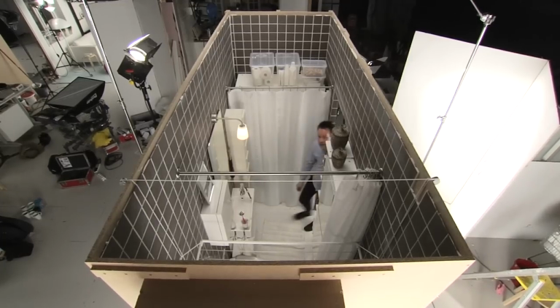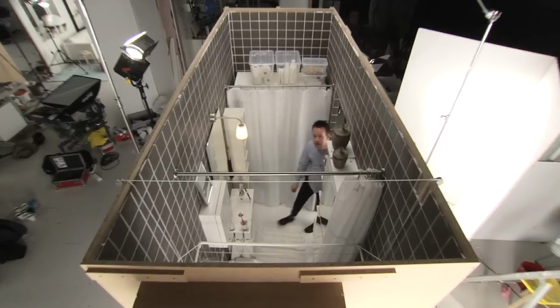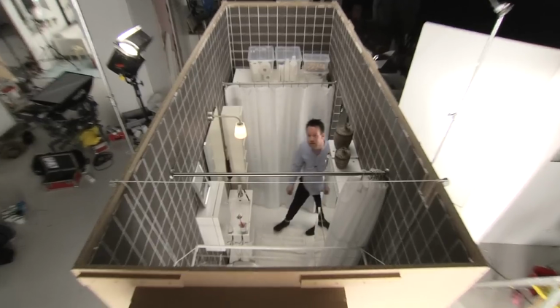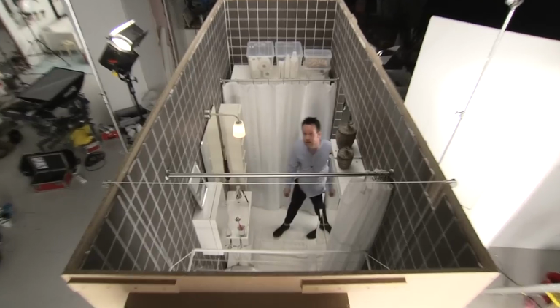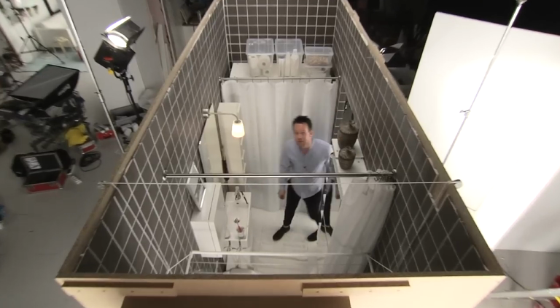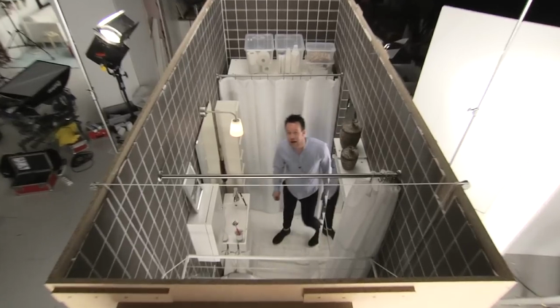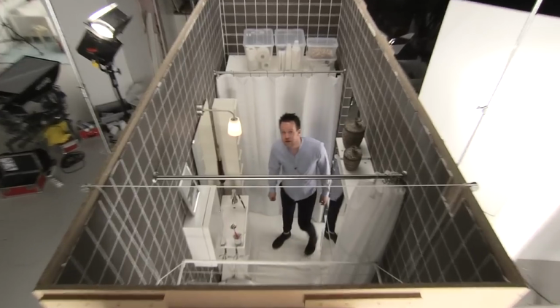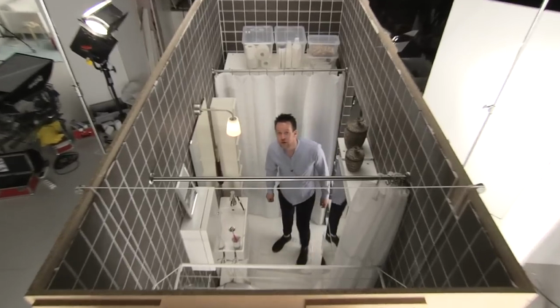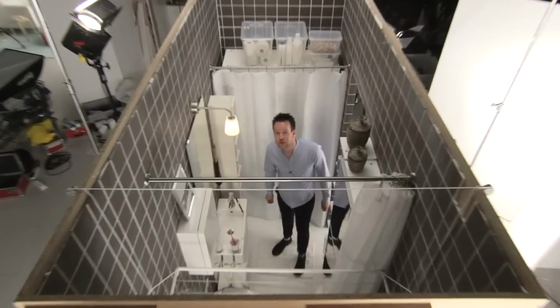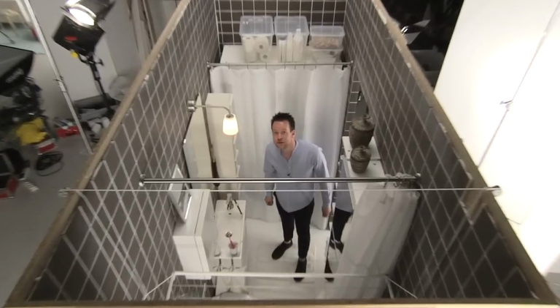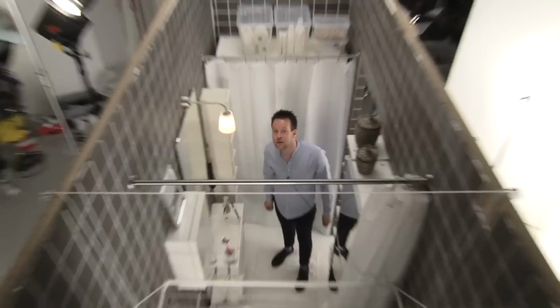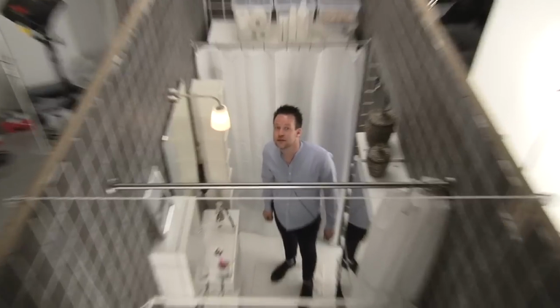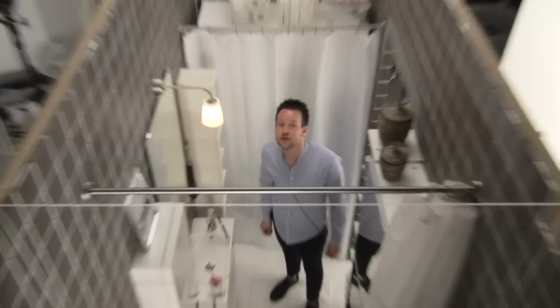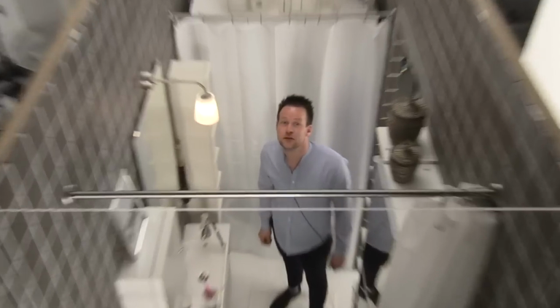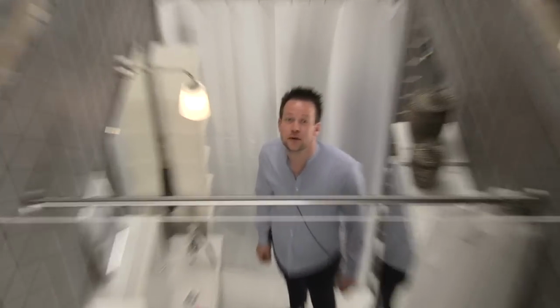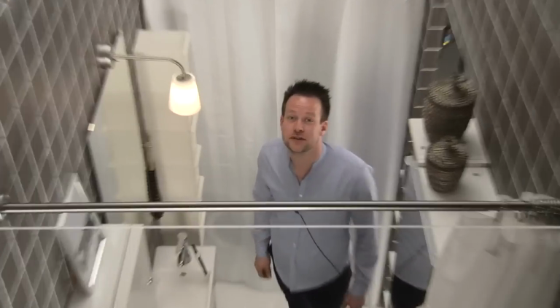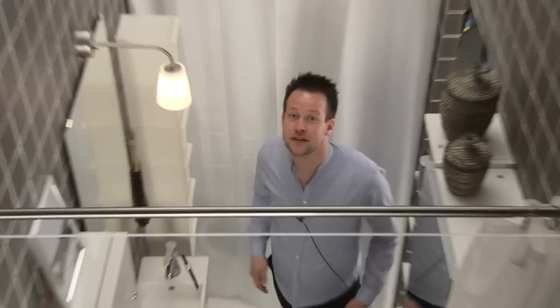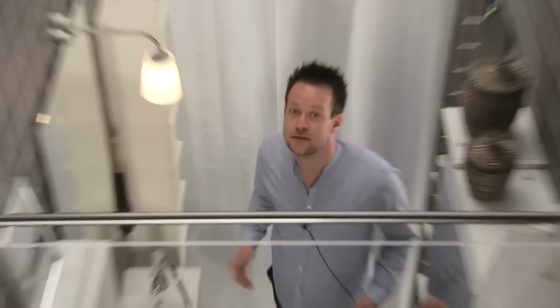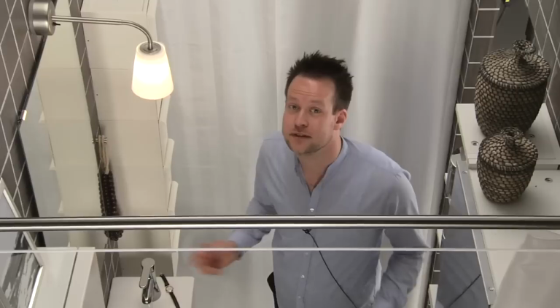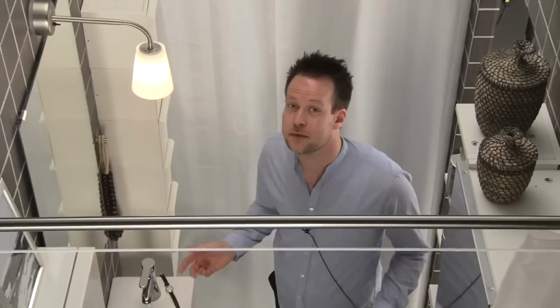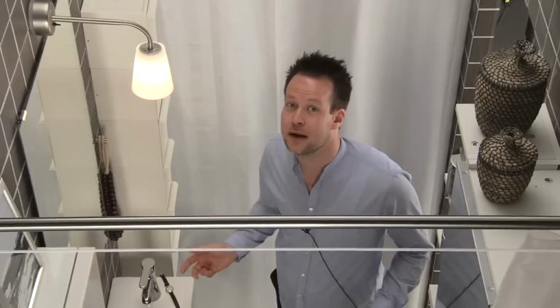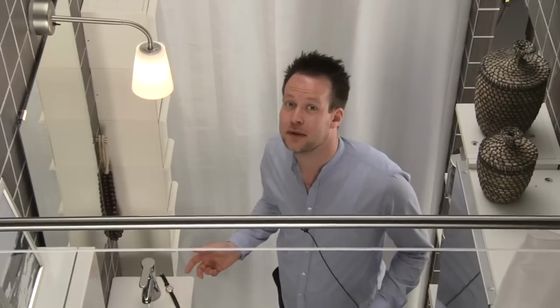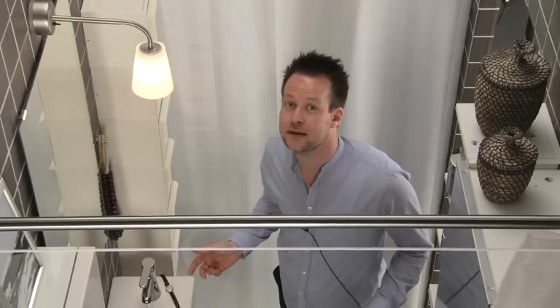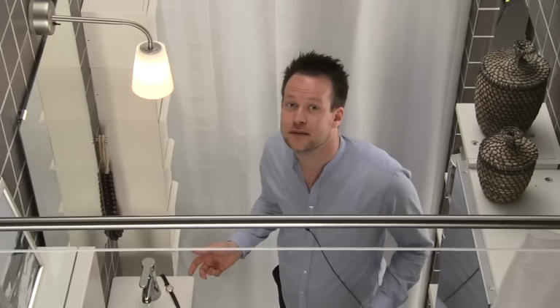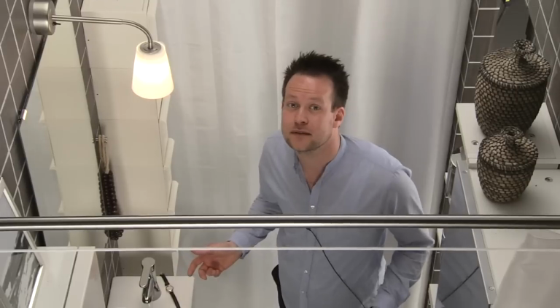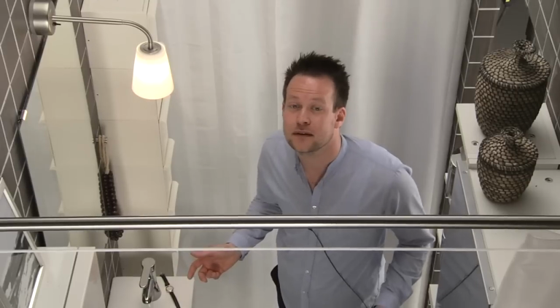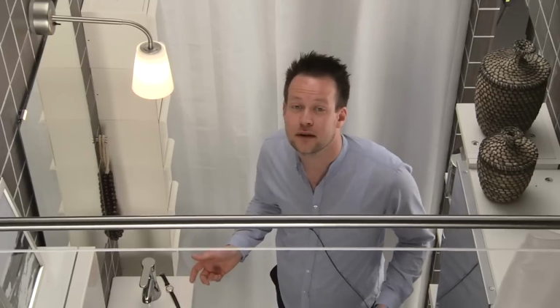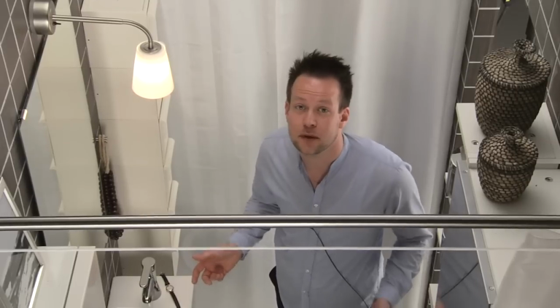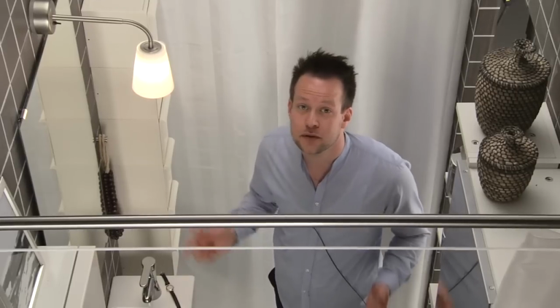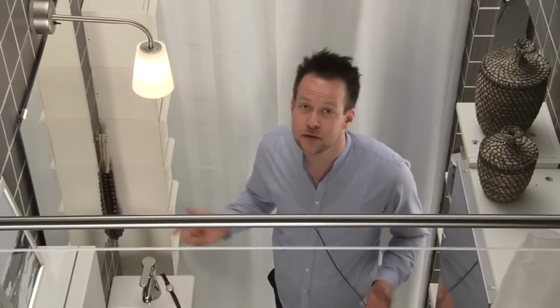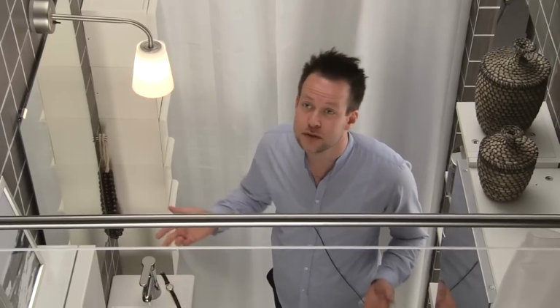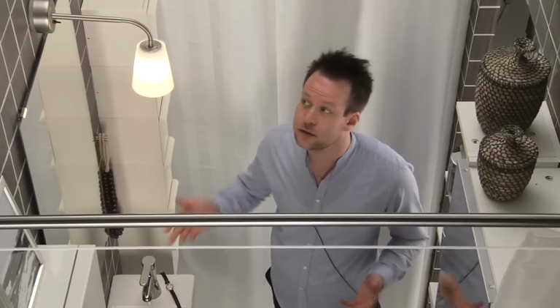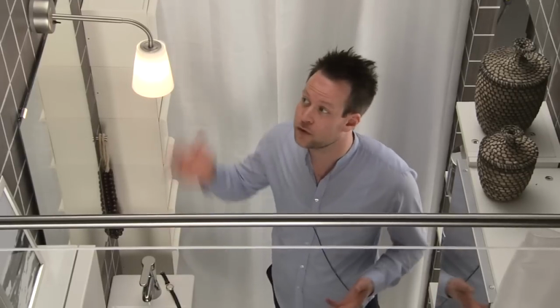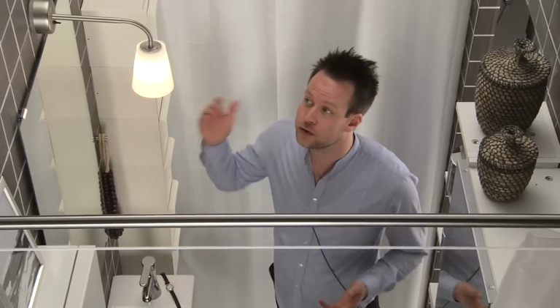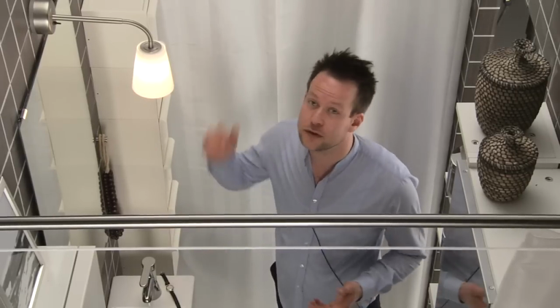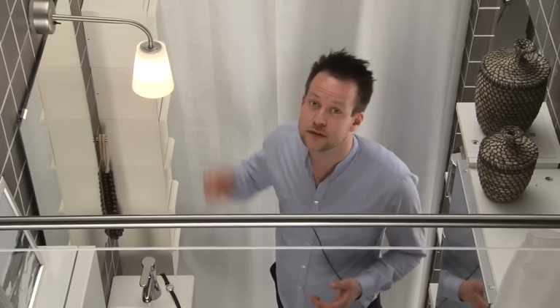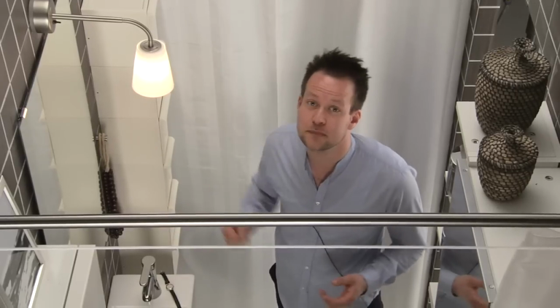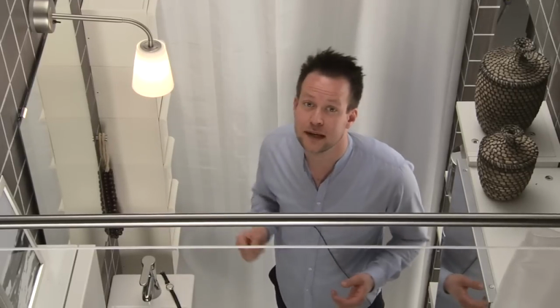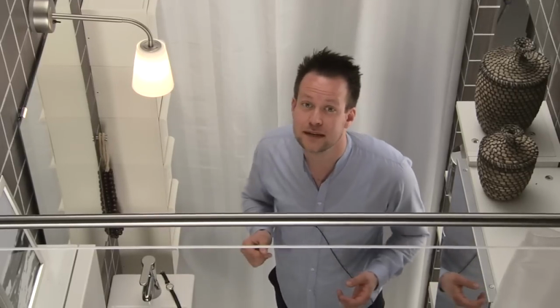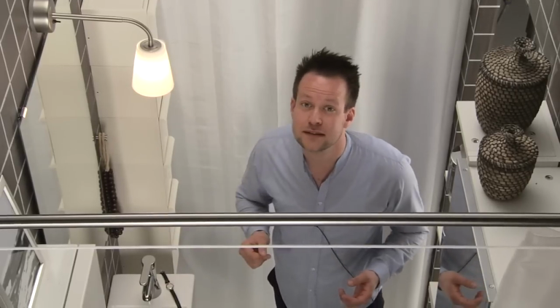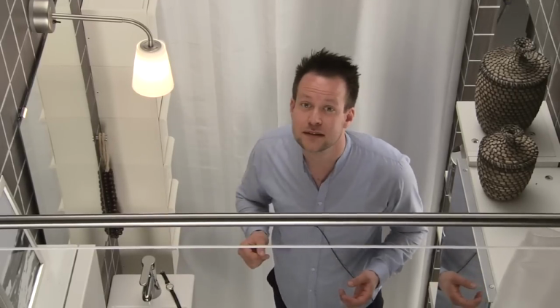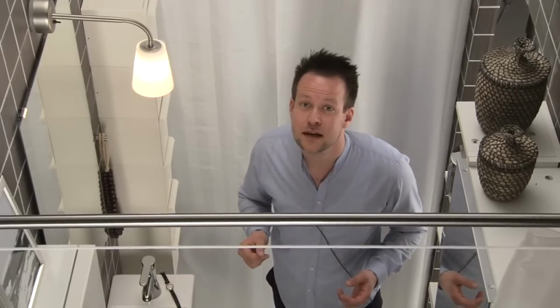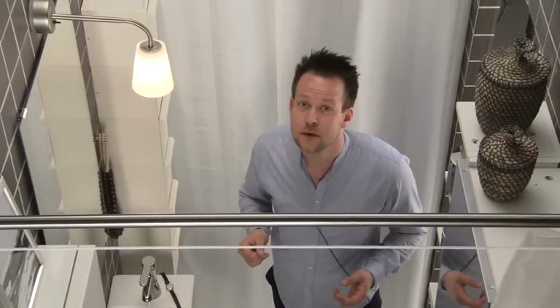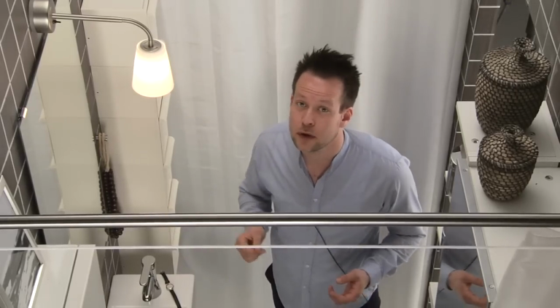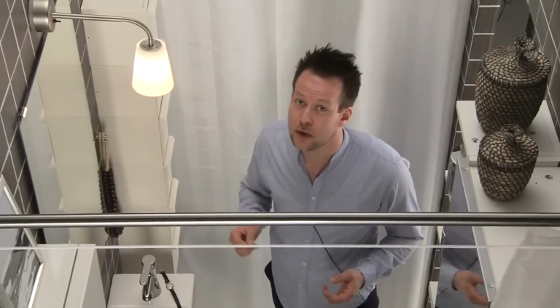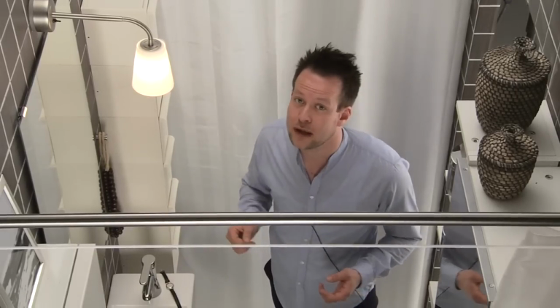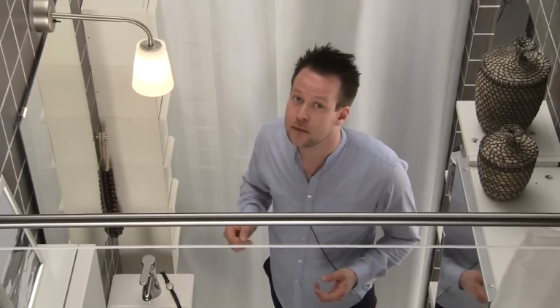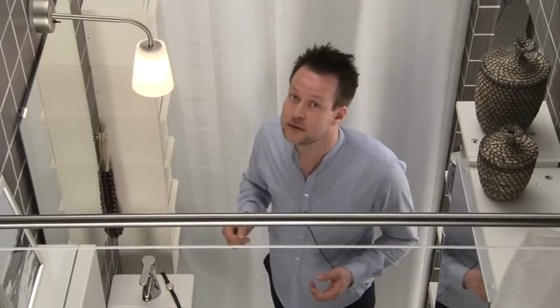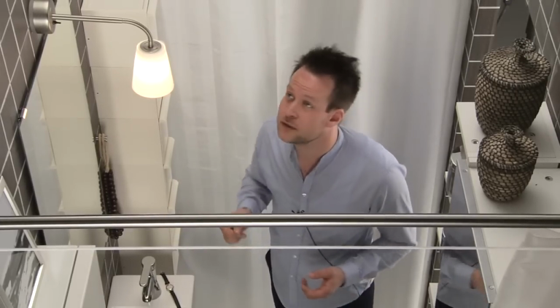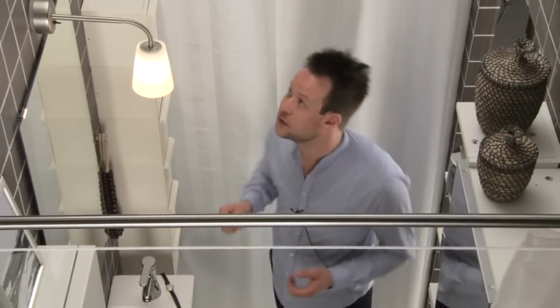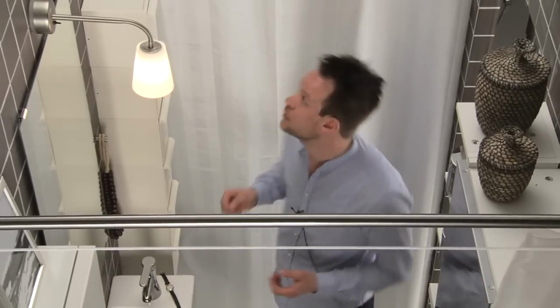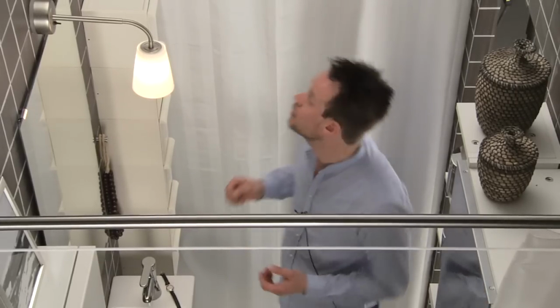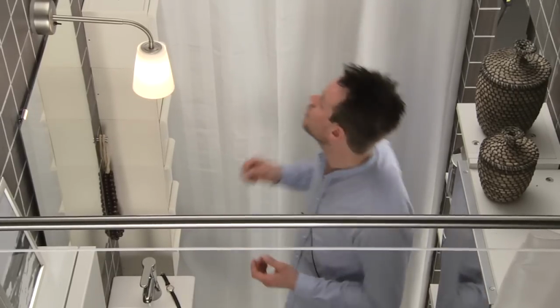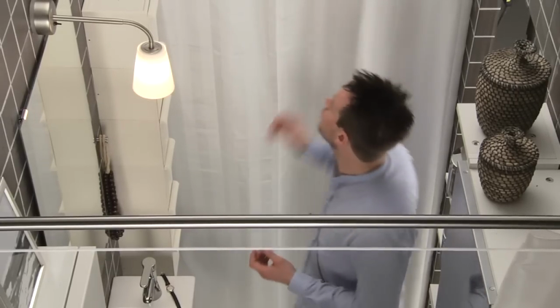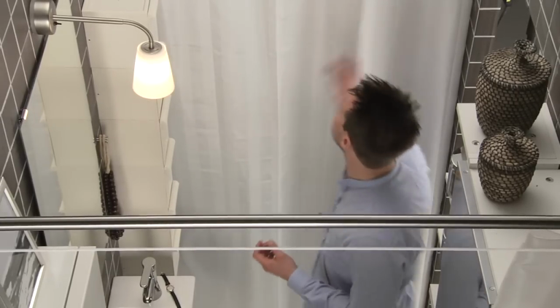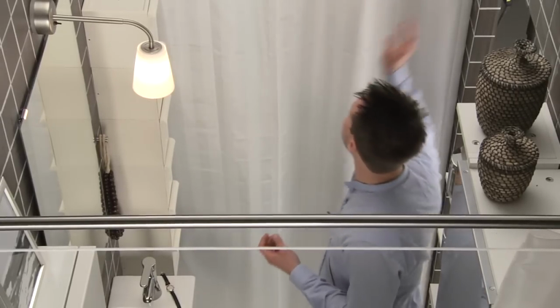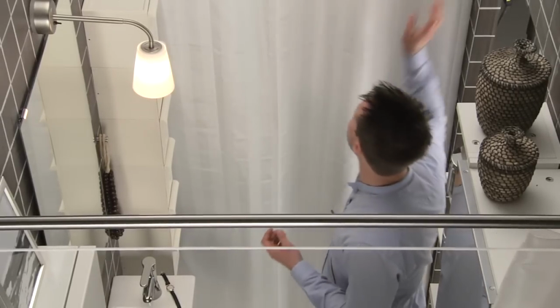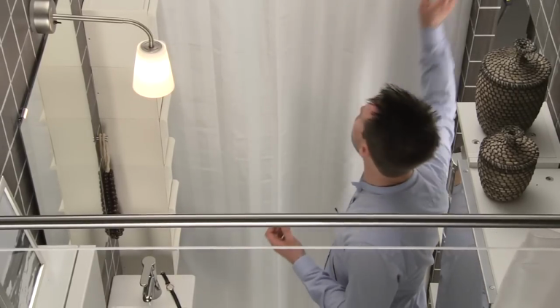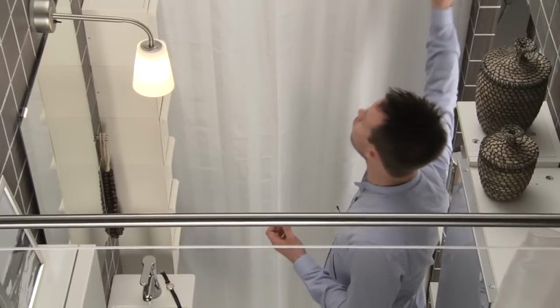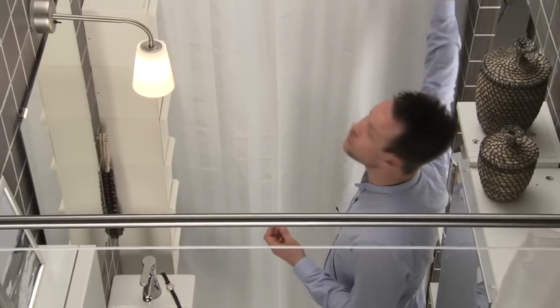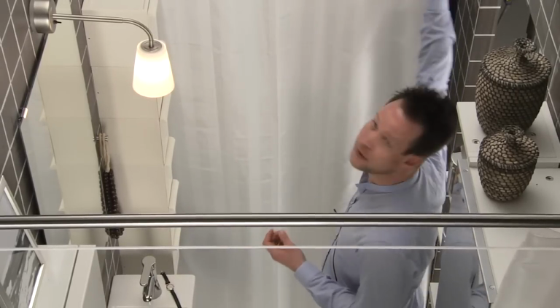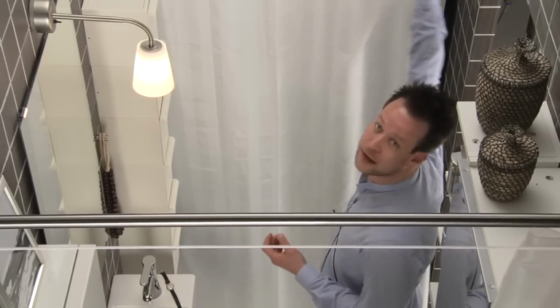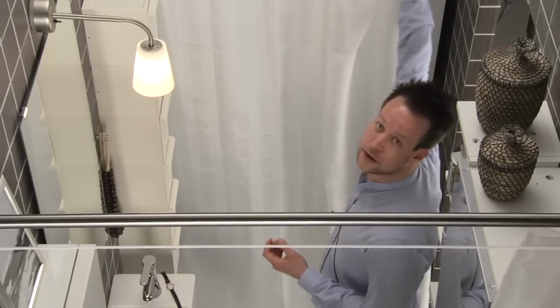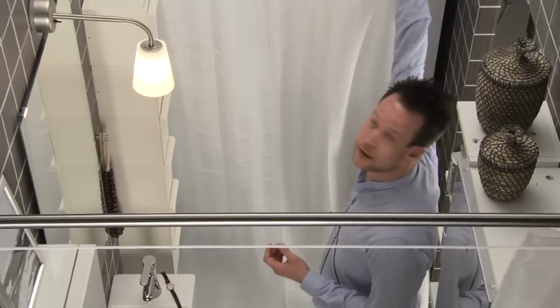This bathroom is only 2.7 square meters, and by using the vertical space, we were able to fit in a laundry area.